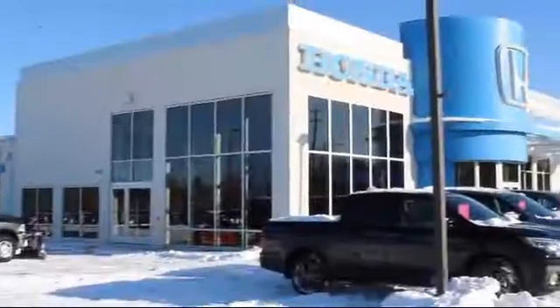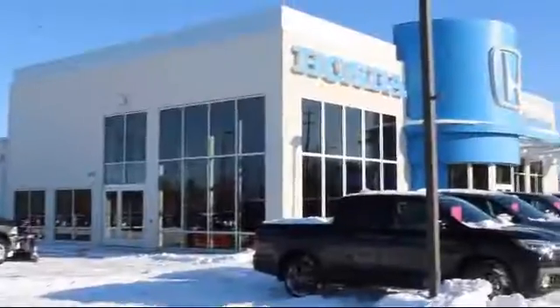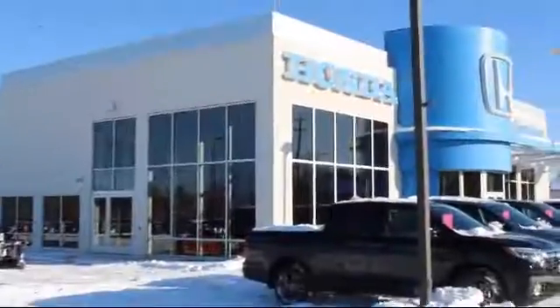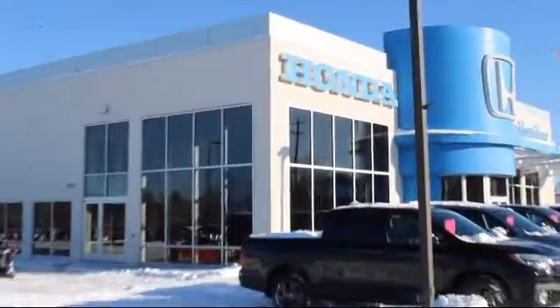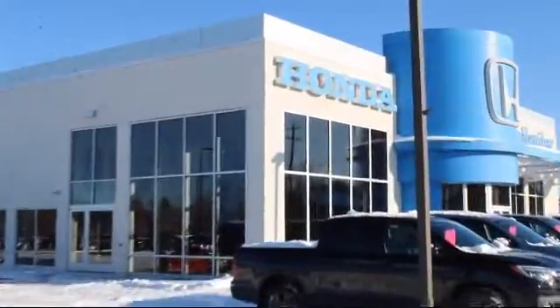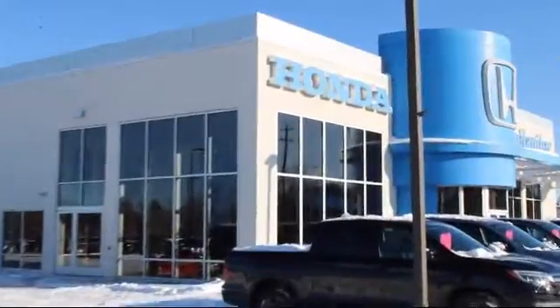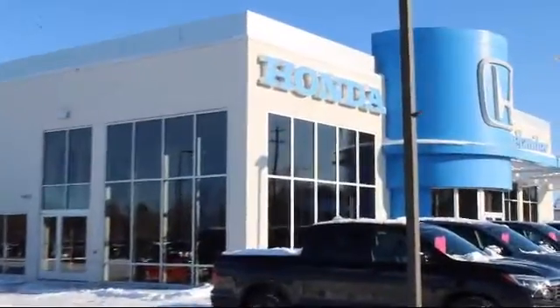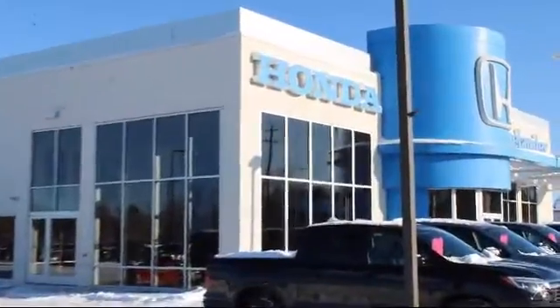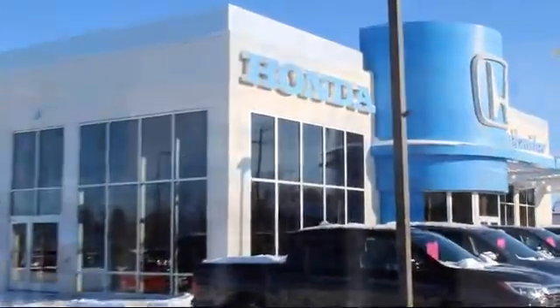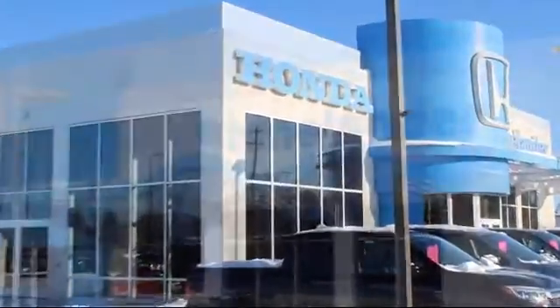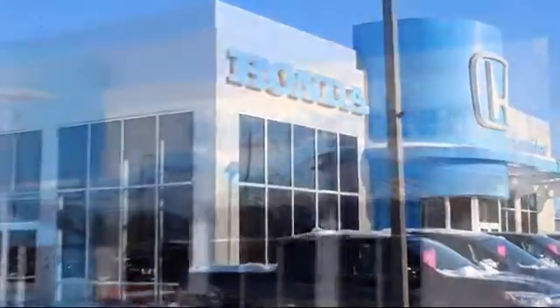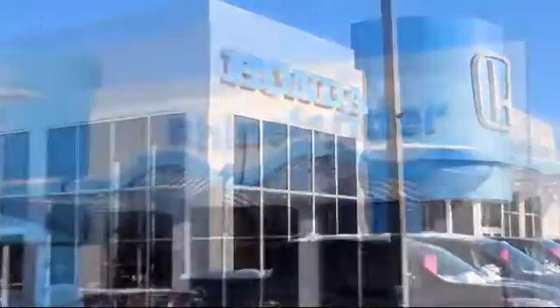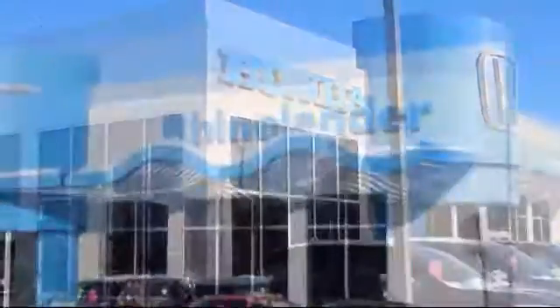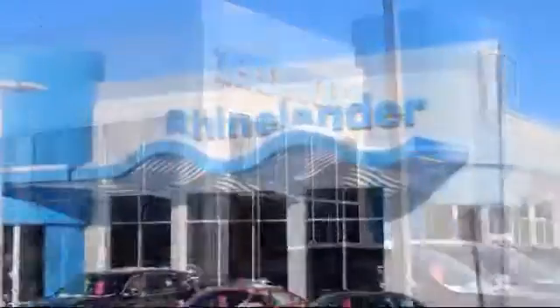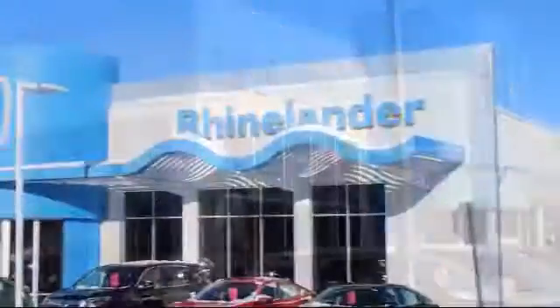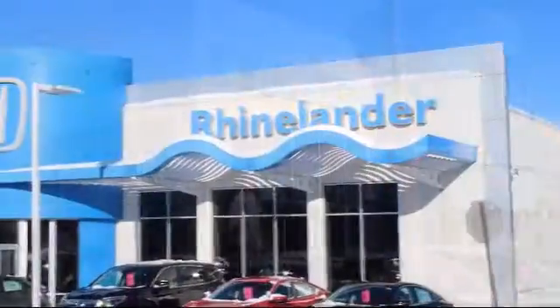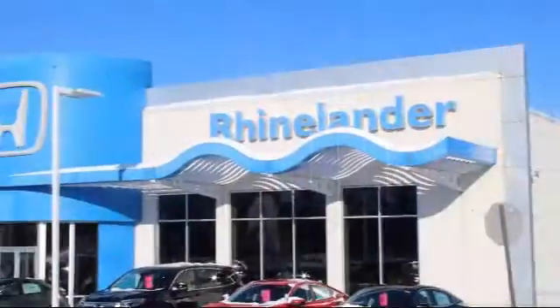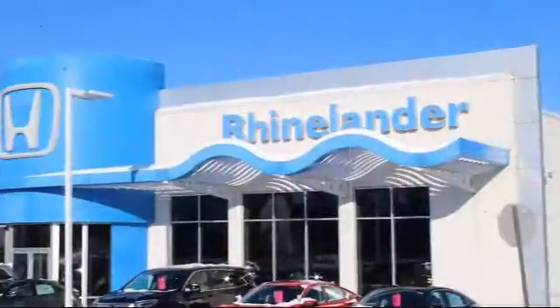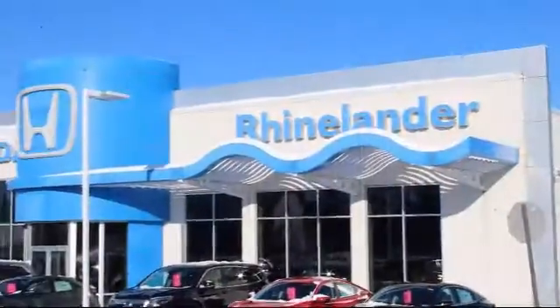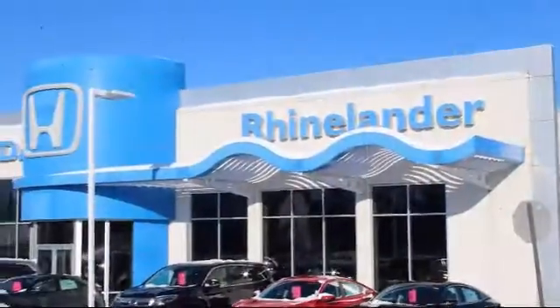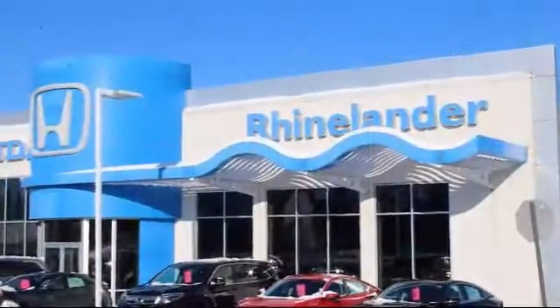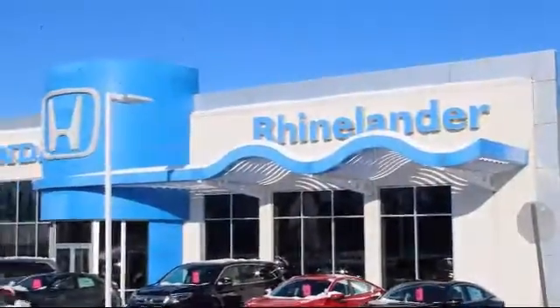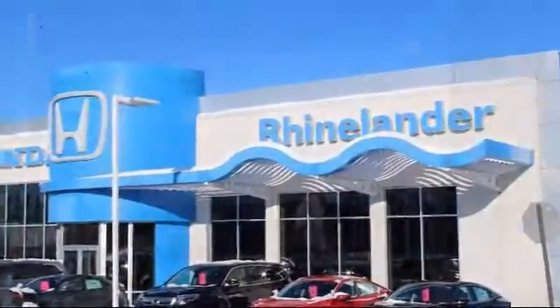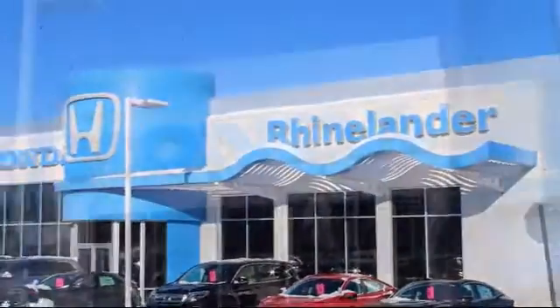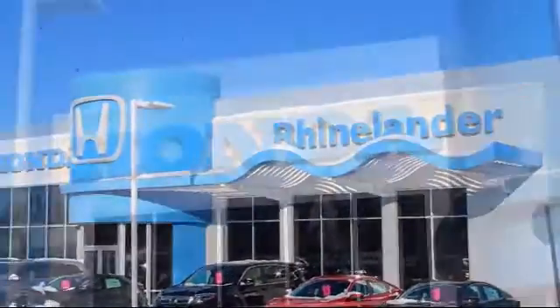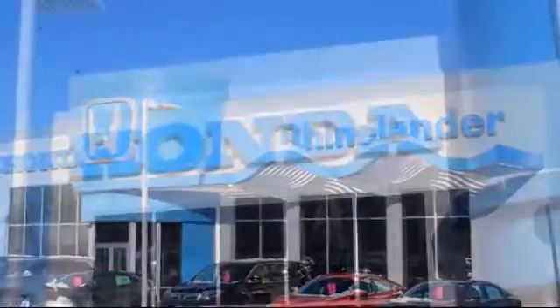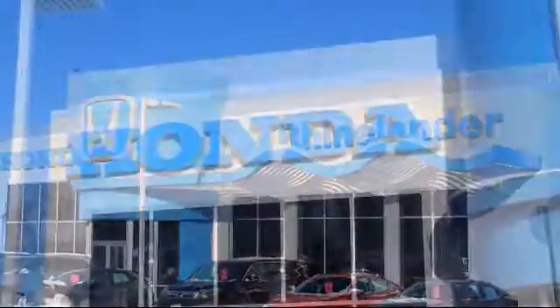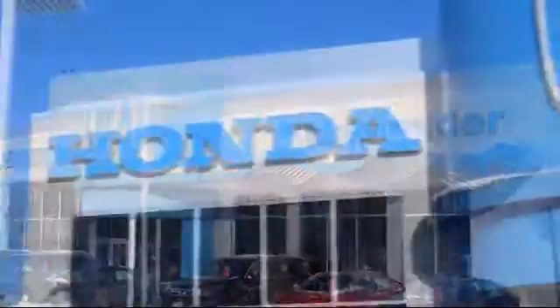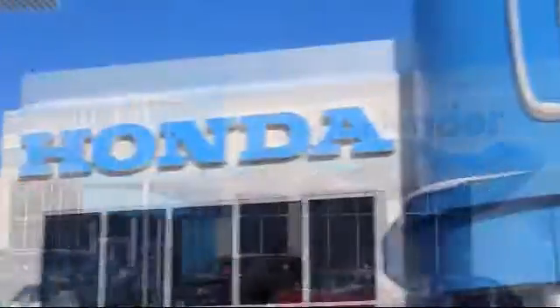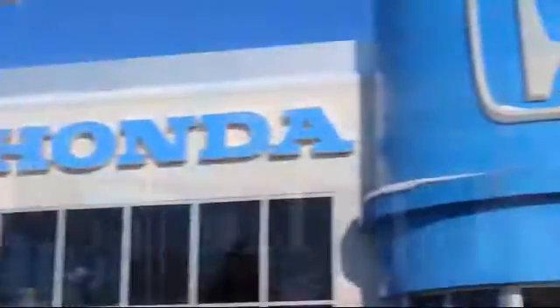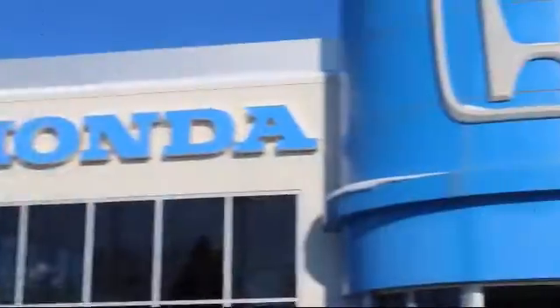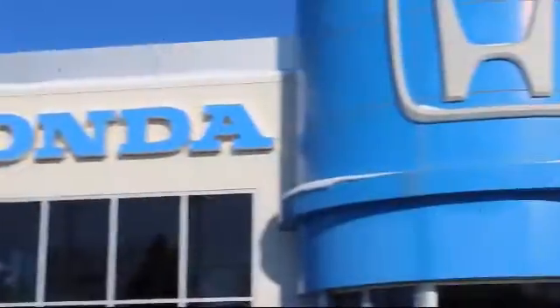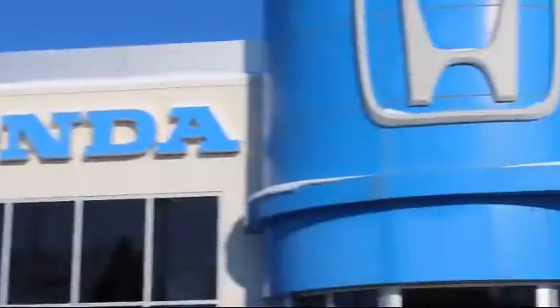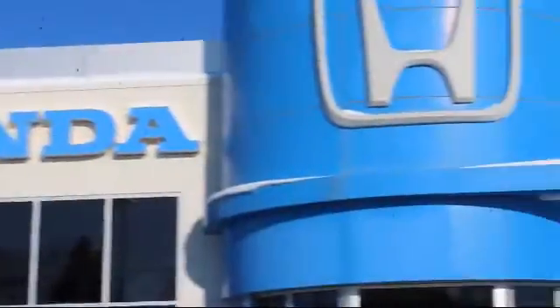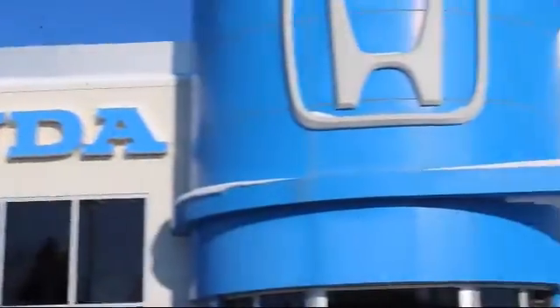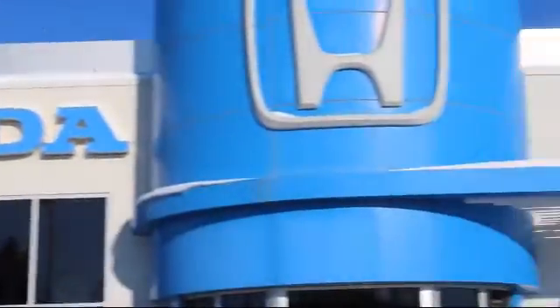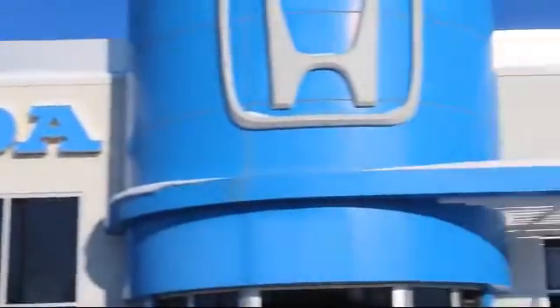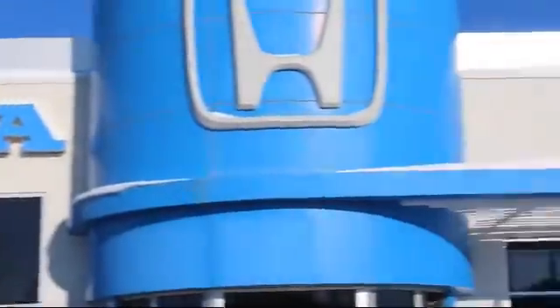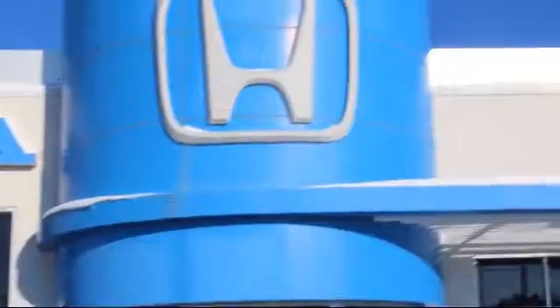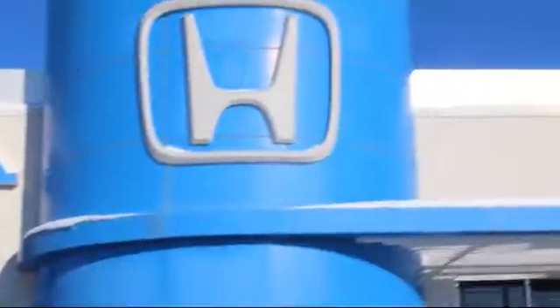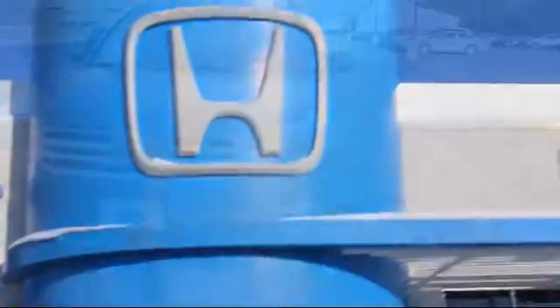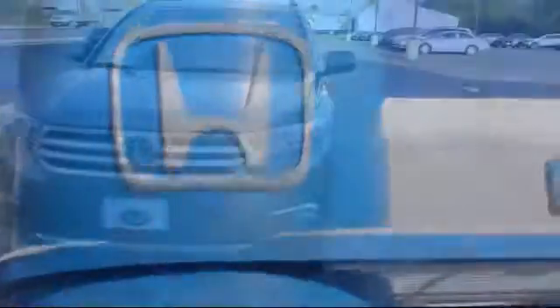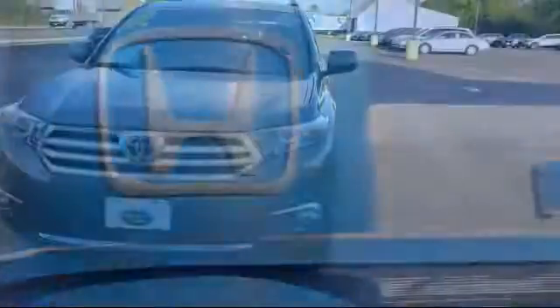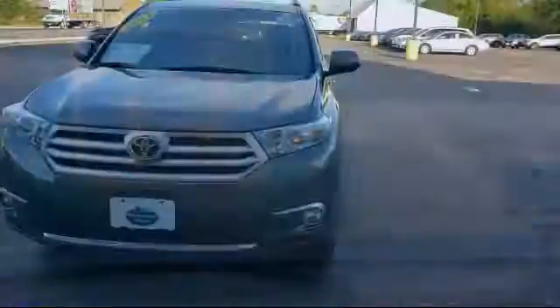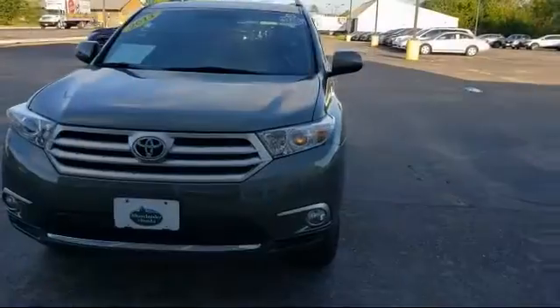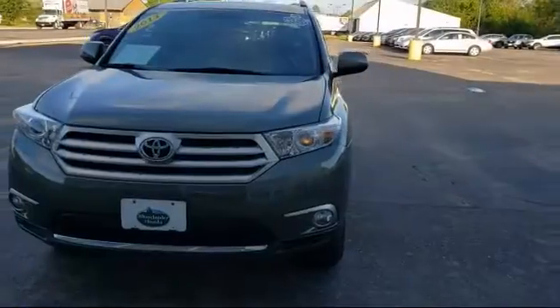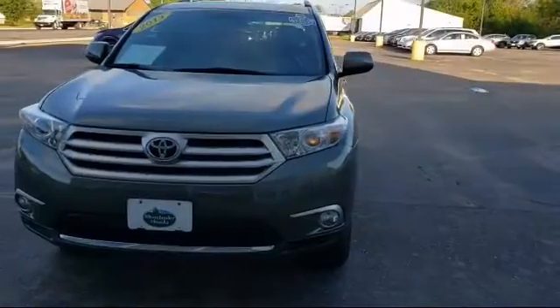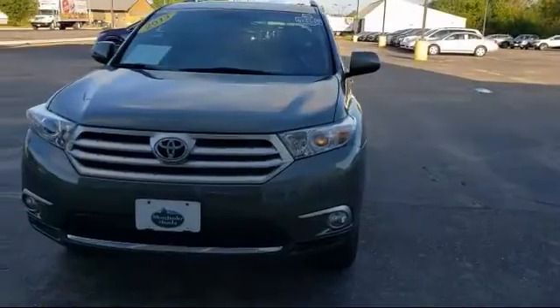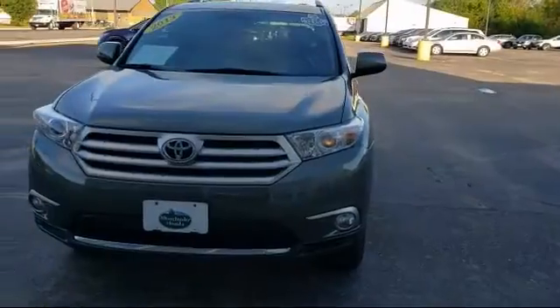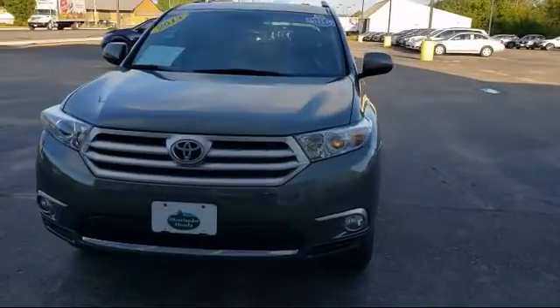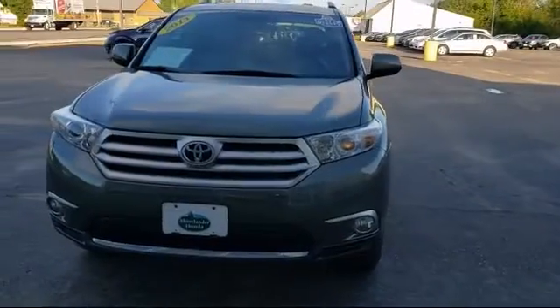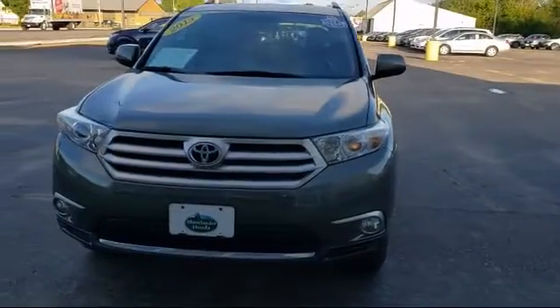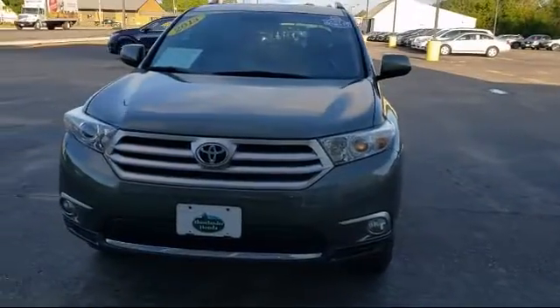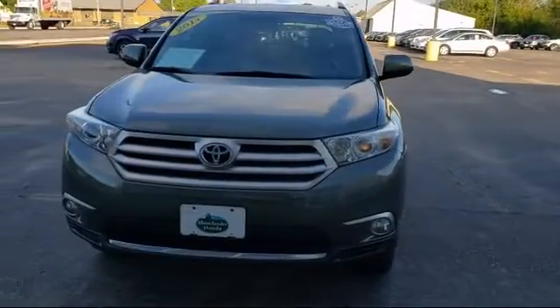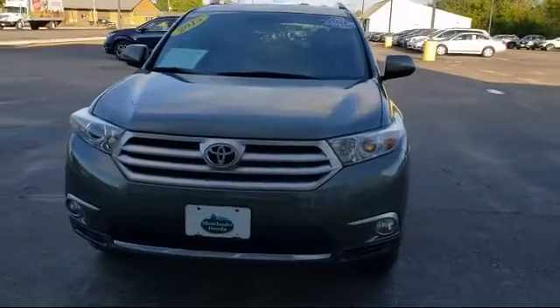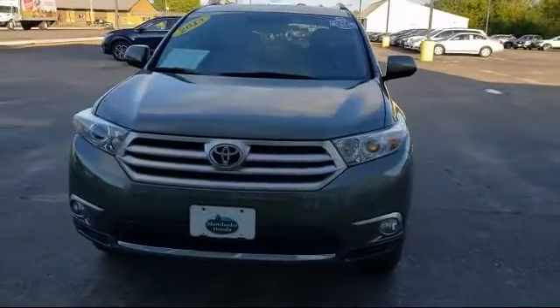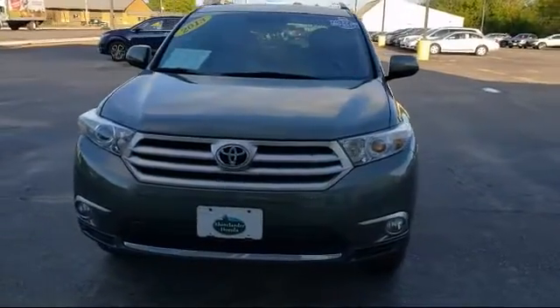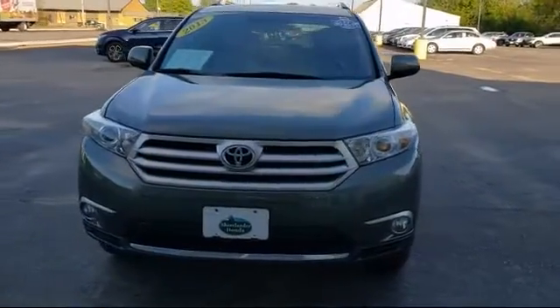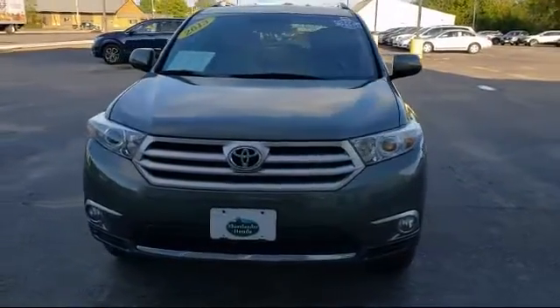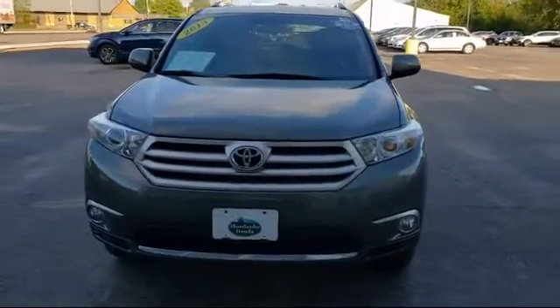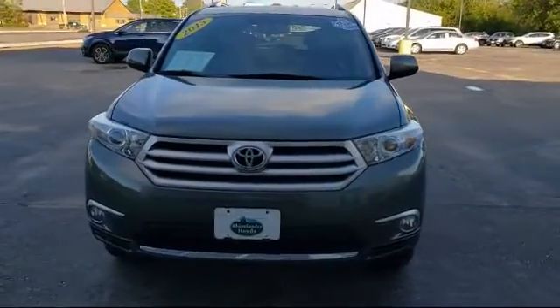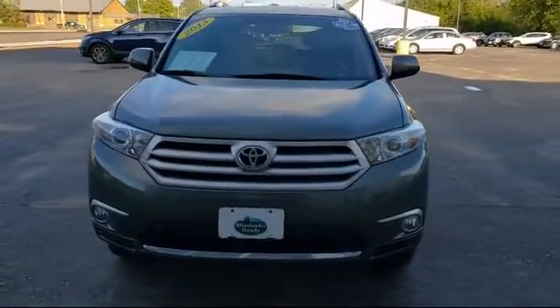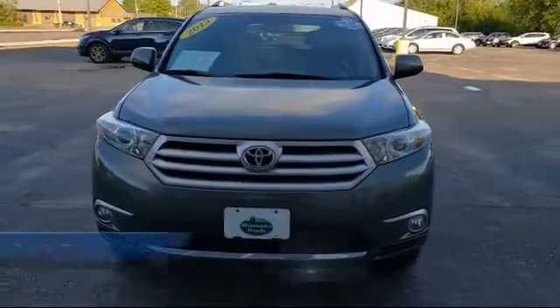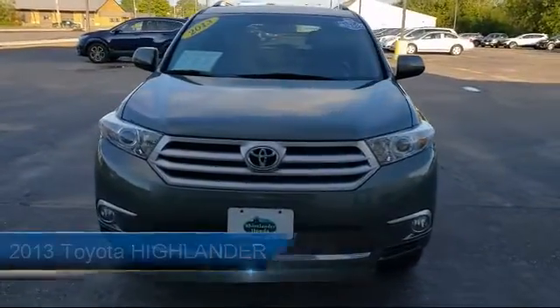Welcome to Rhinelander Honda, your premier destination for purchasing a vehicle. And here's a look at another one of our great vehicles in inventory.